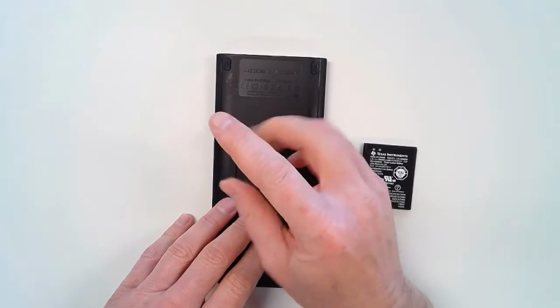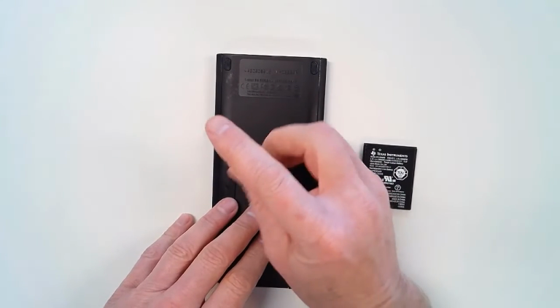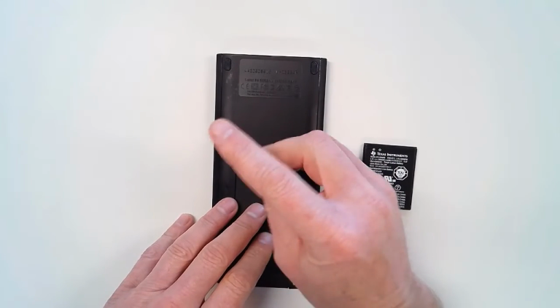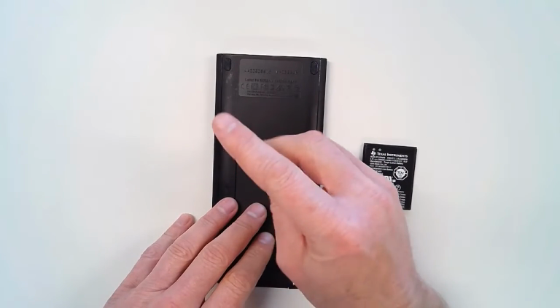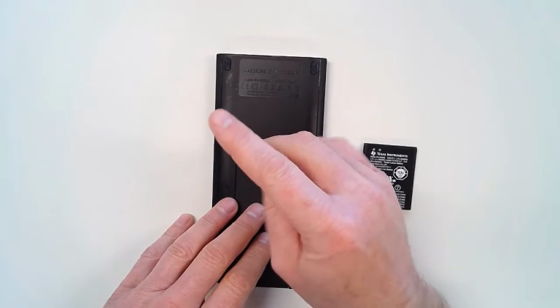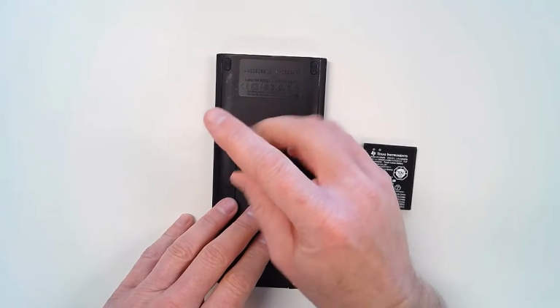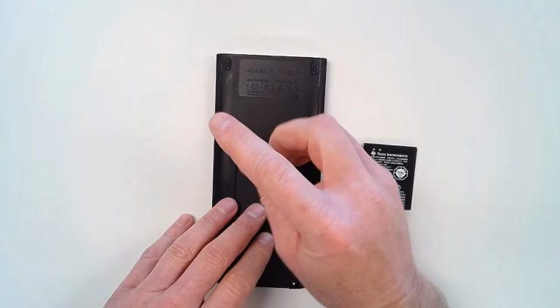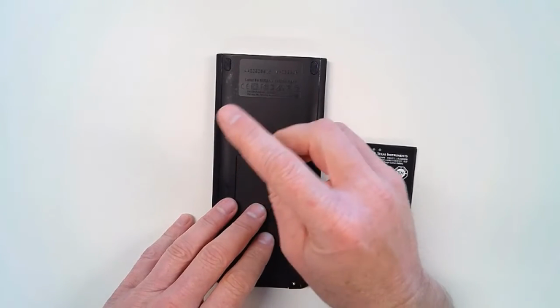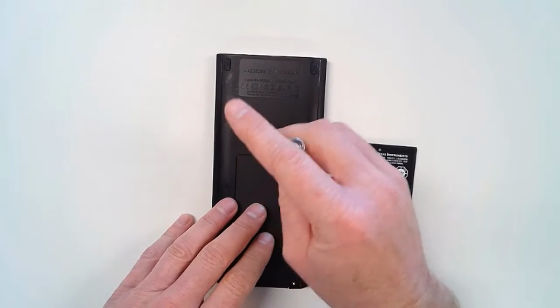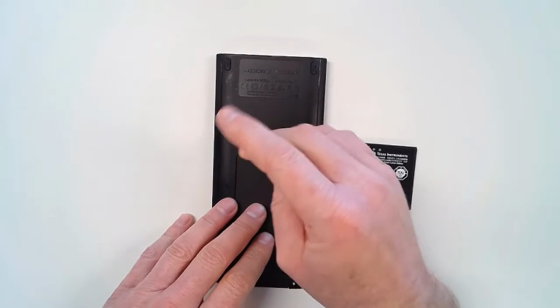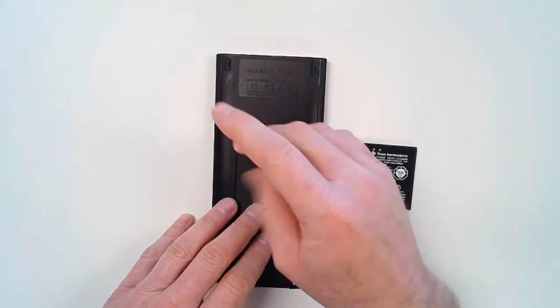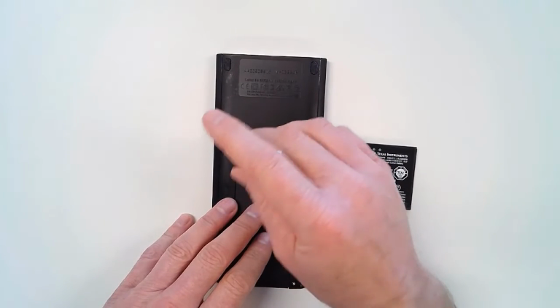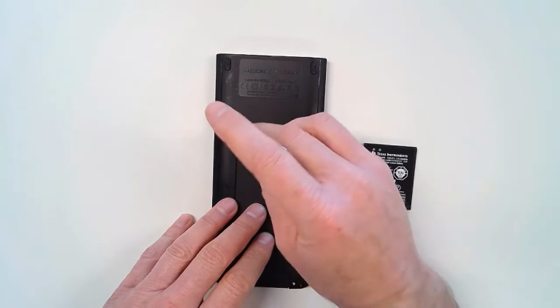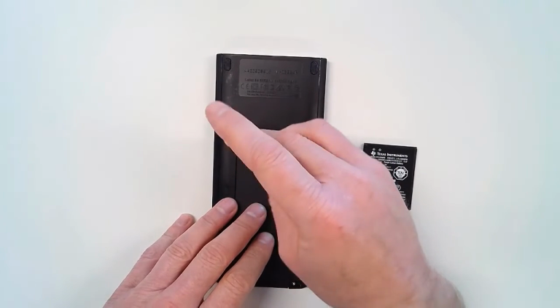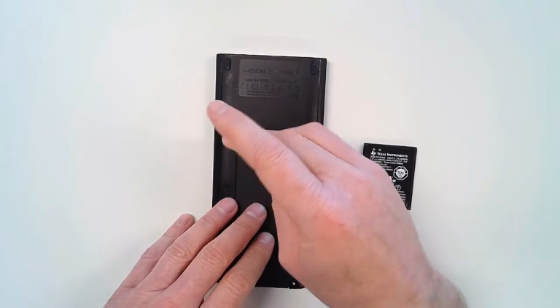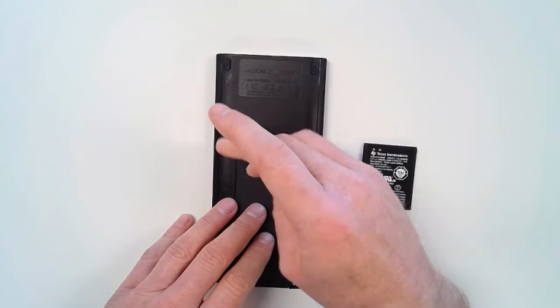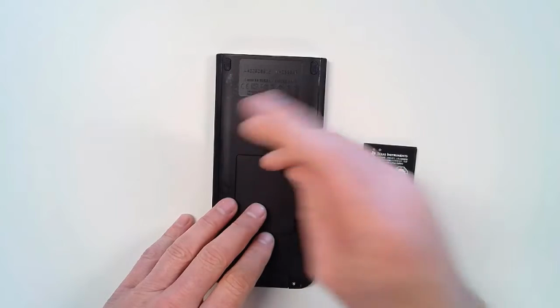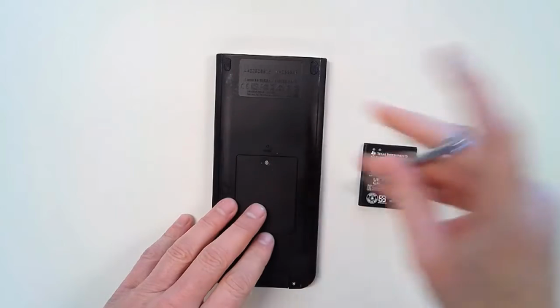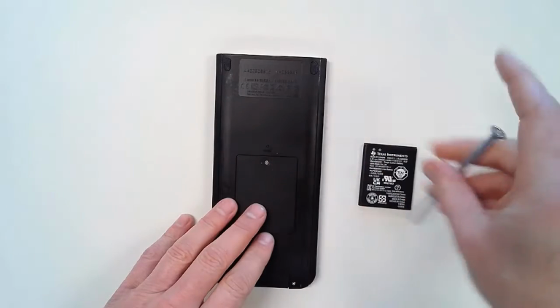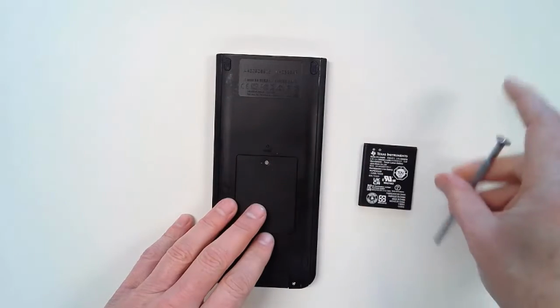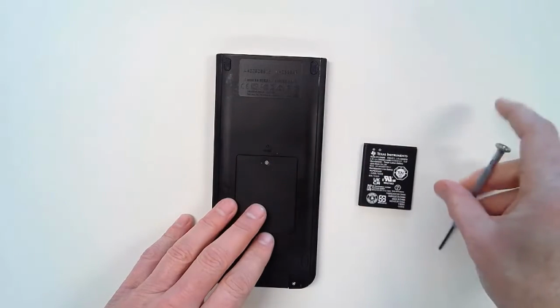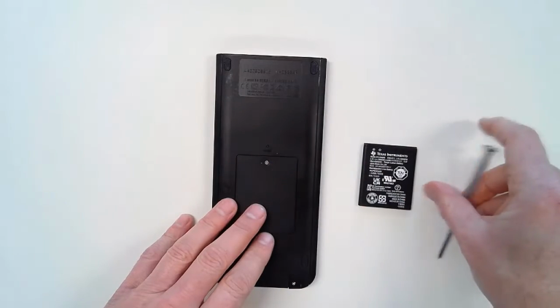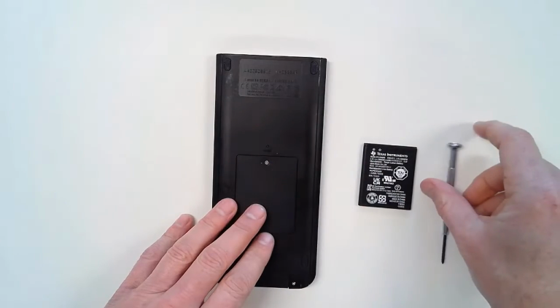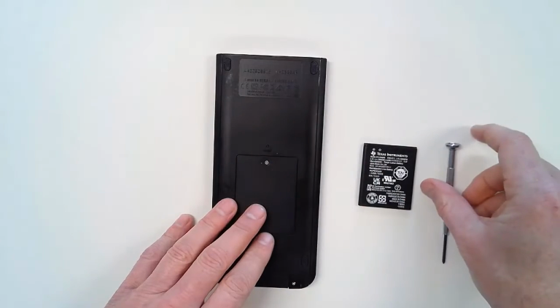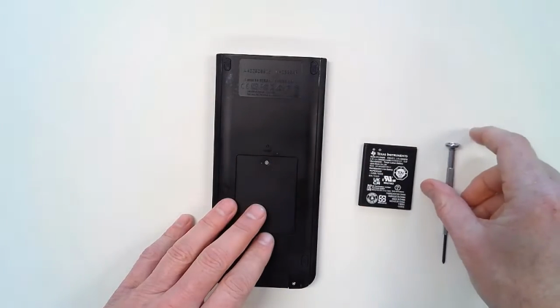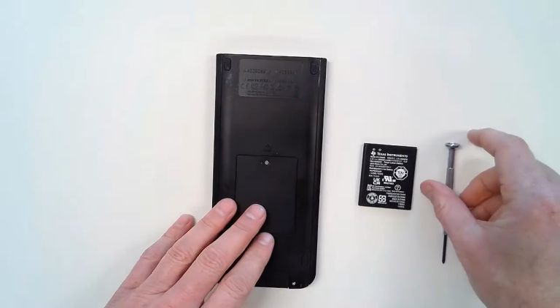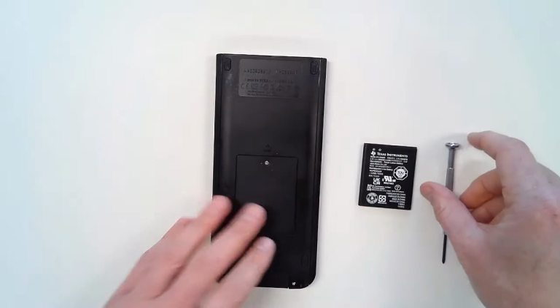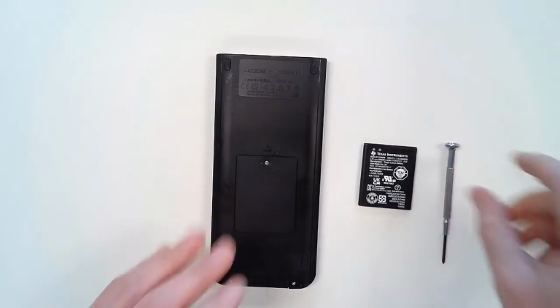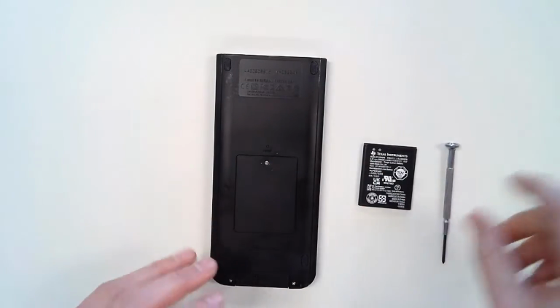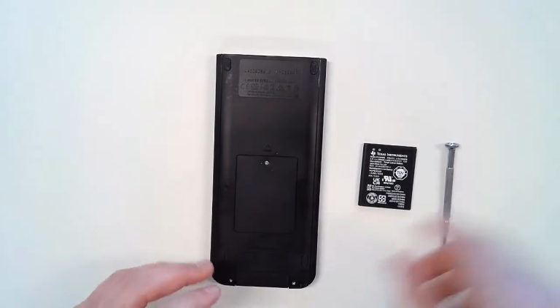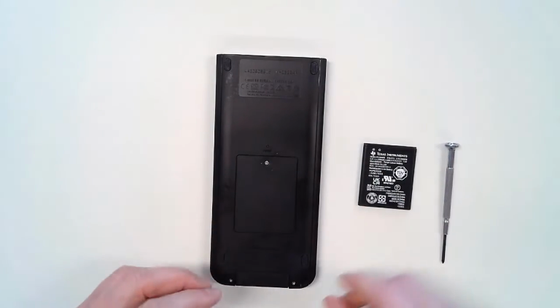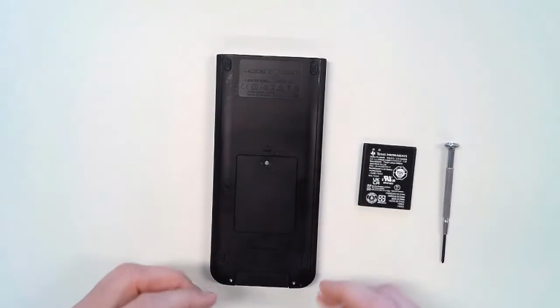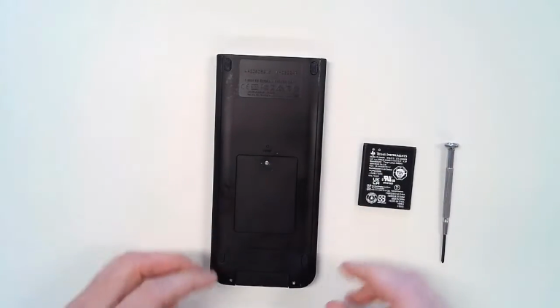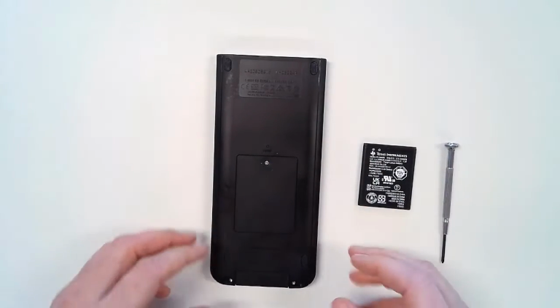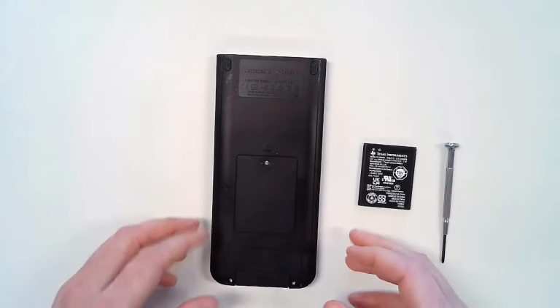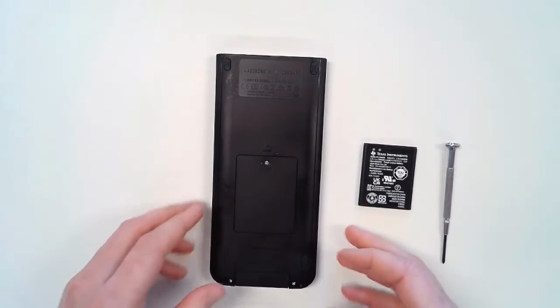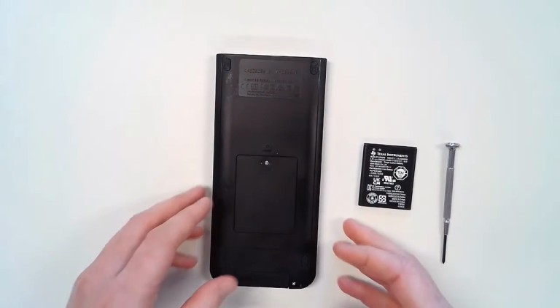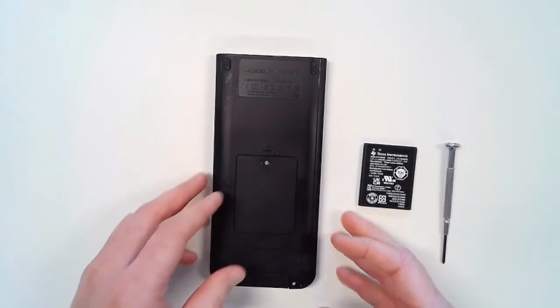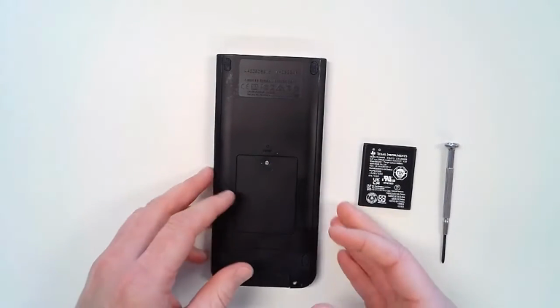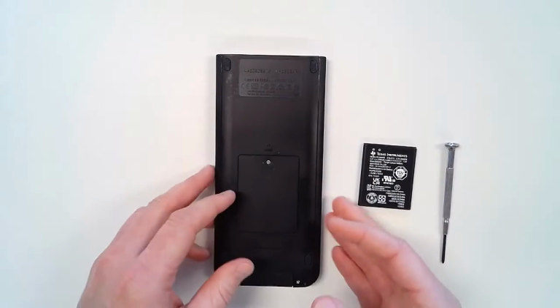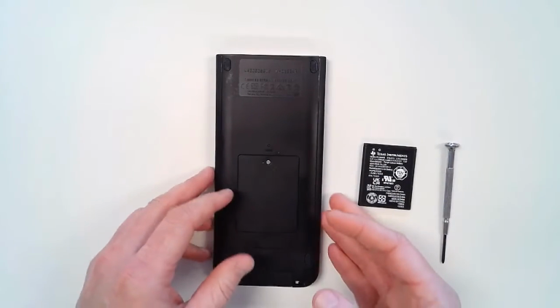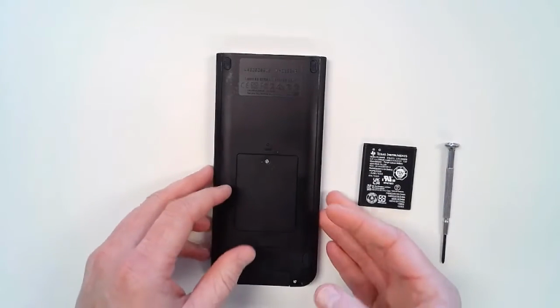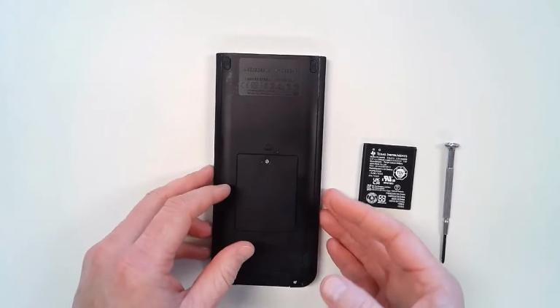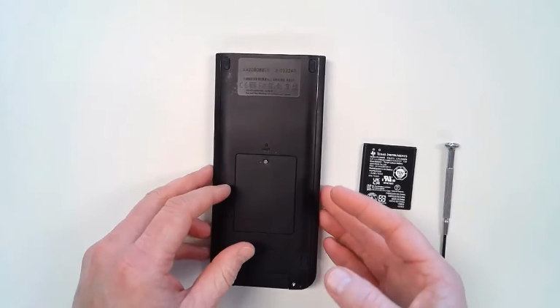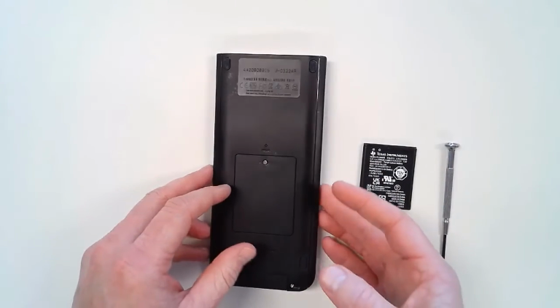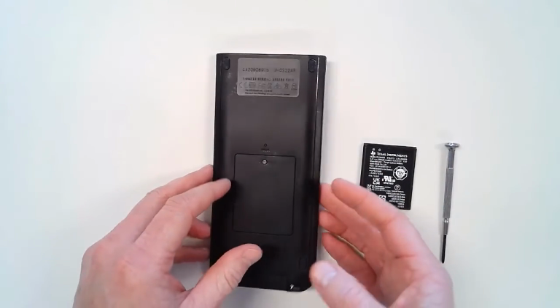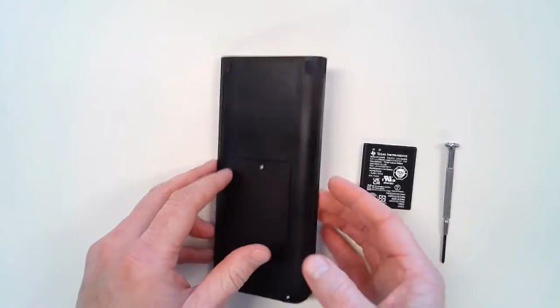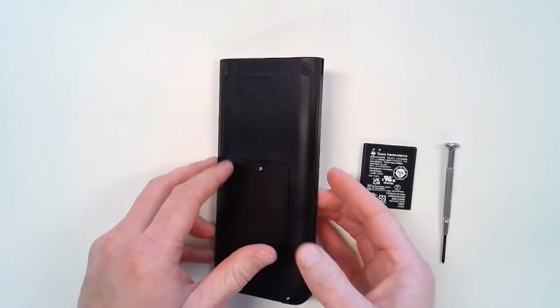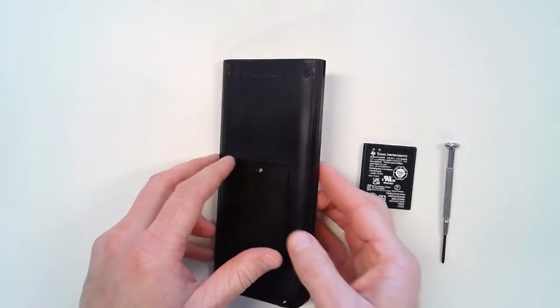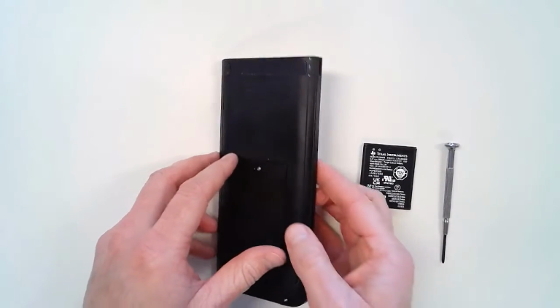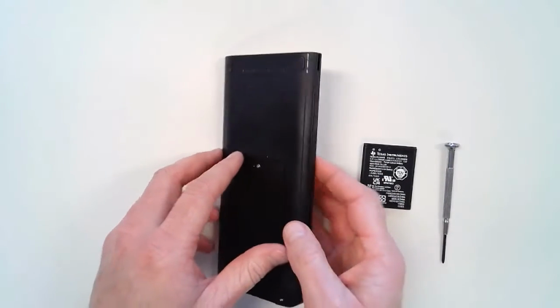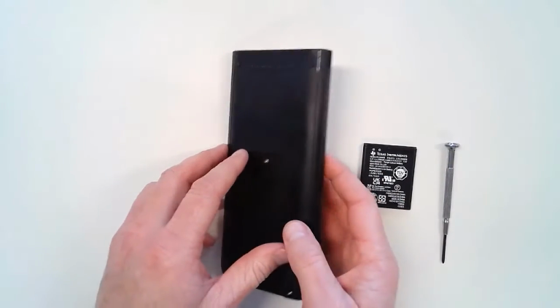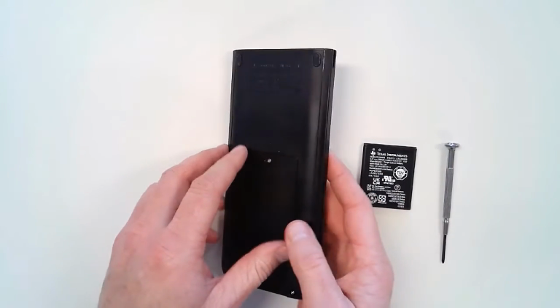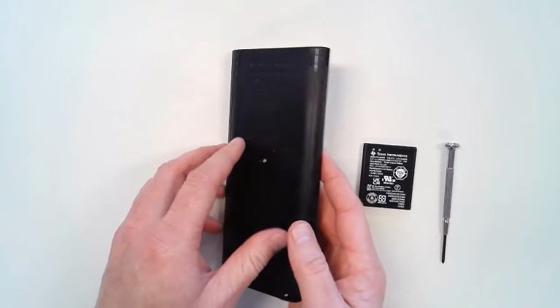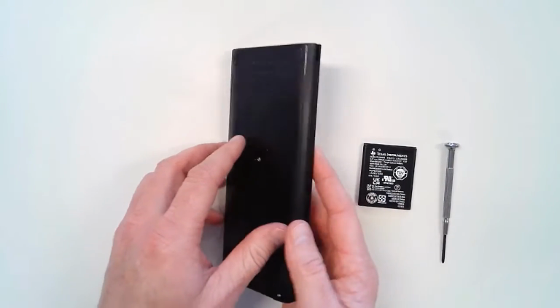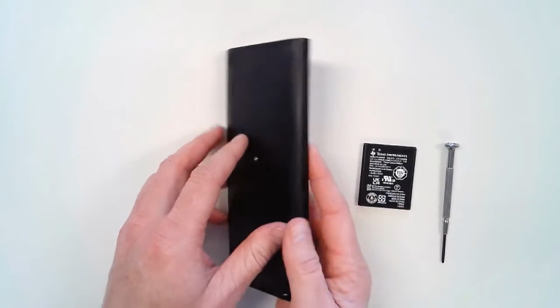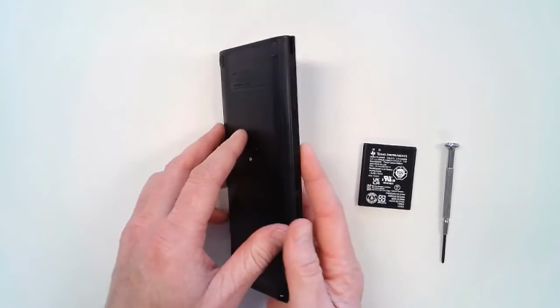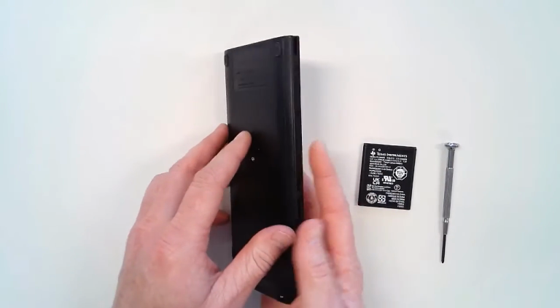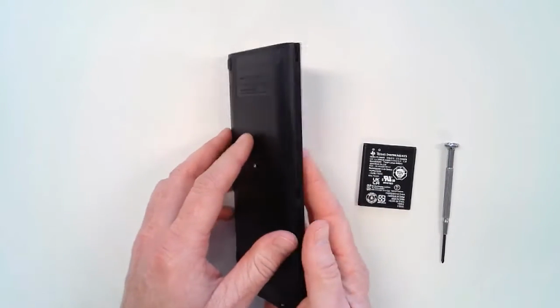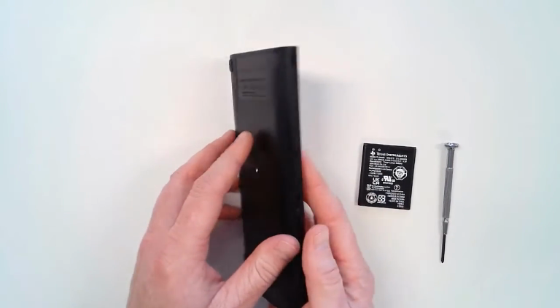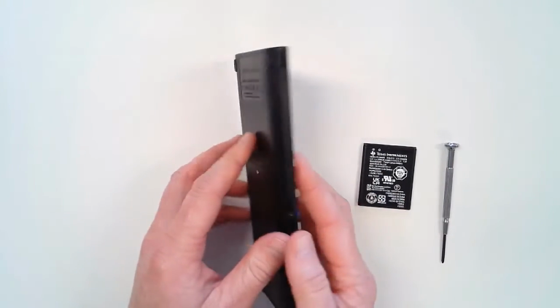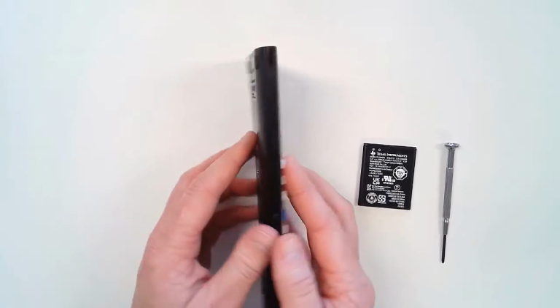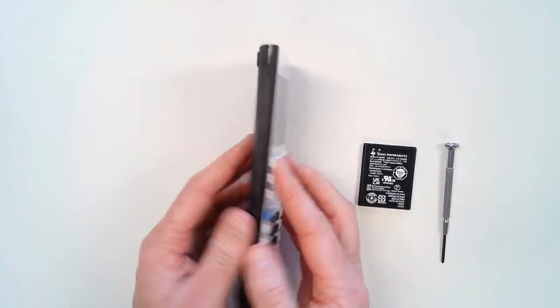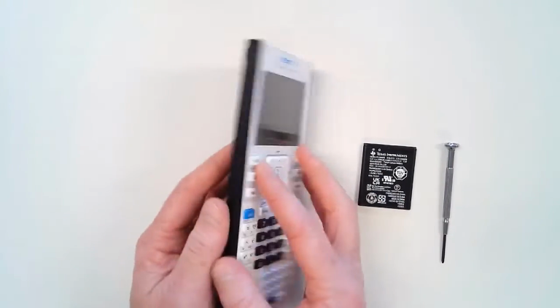Note that you may have to encourage the panel to come off by flipping the calculator back over to gently remove the panel cover.